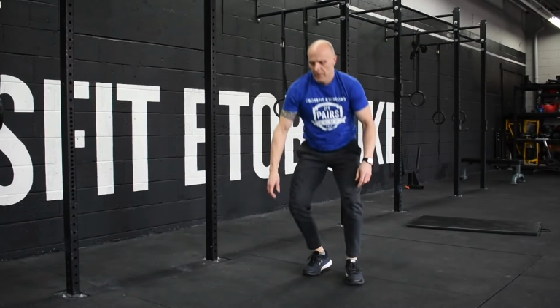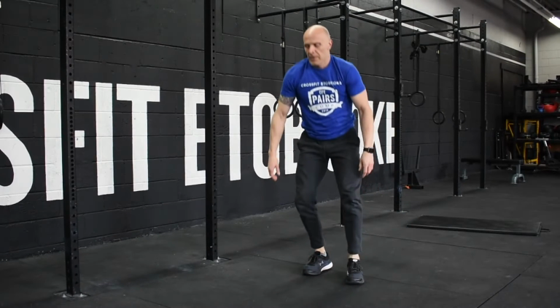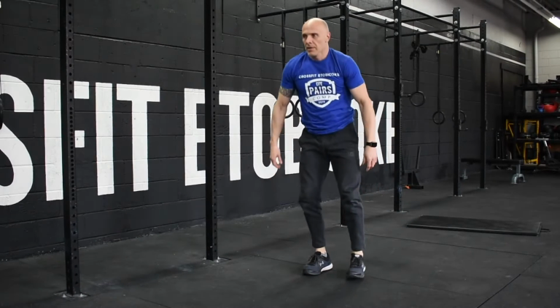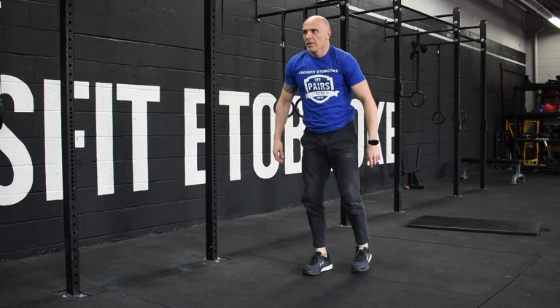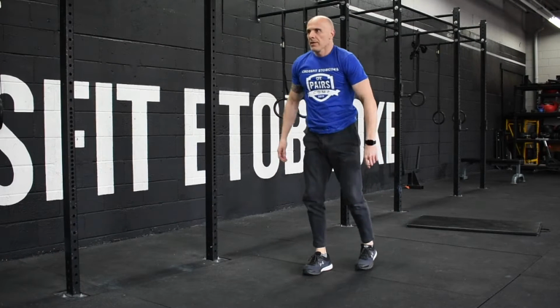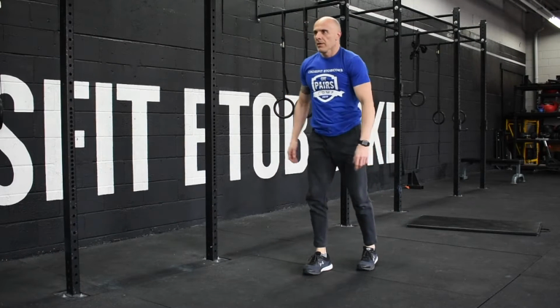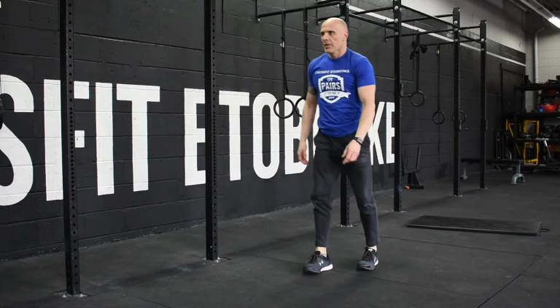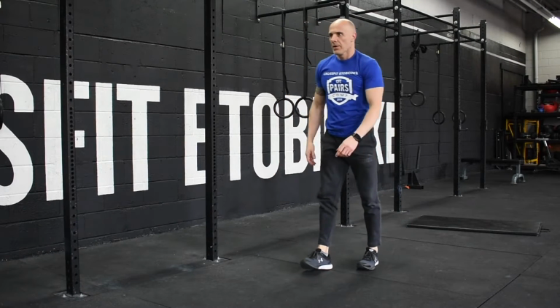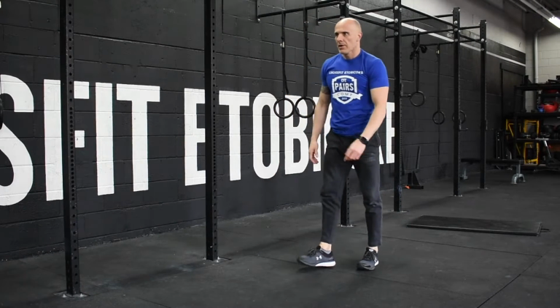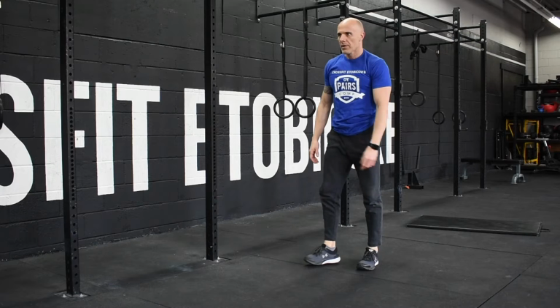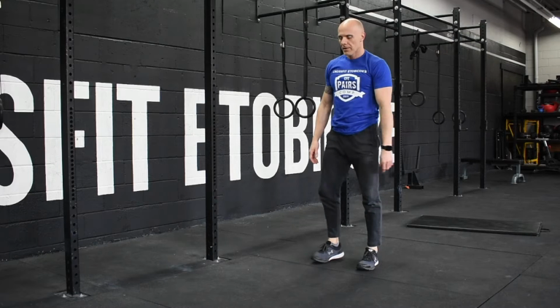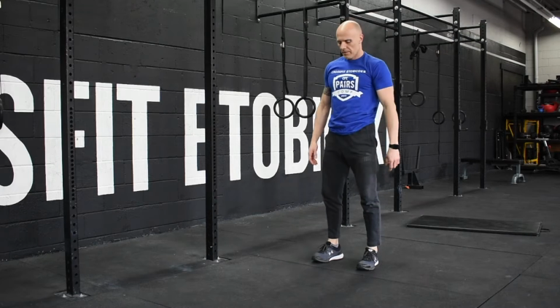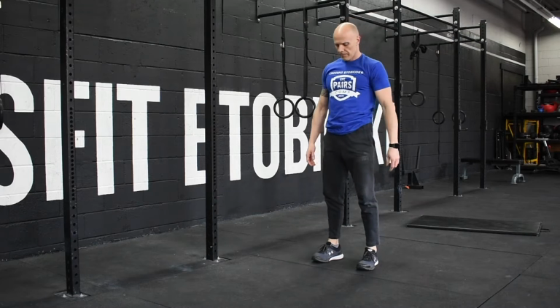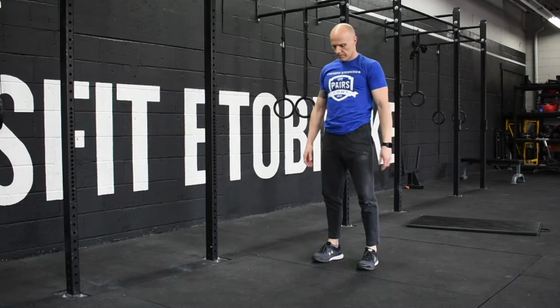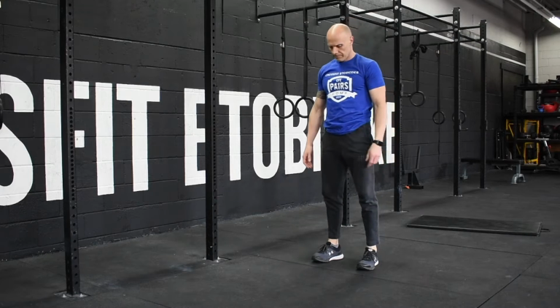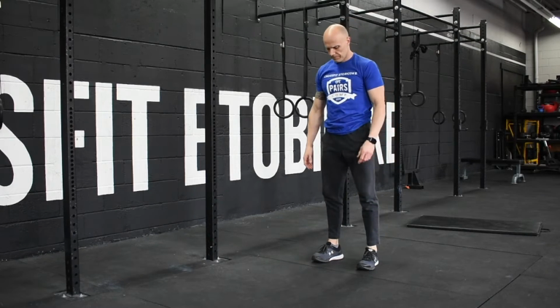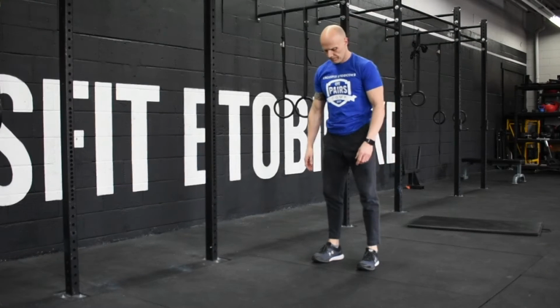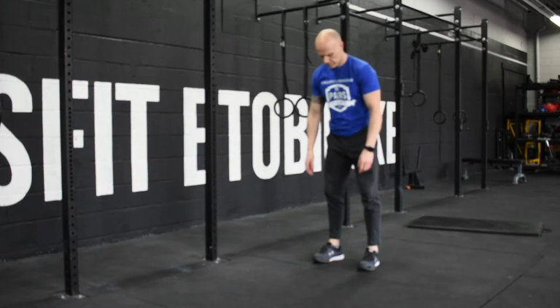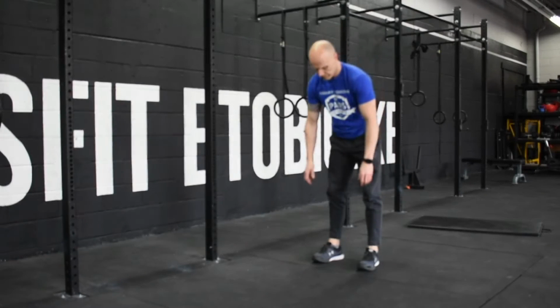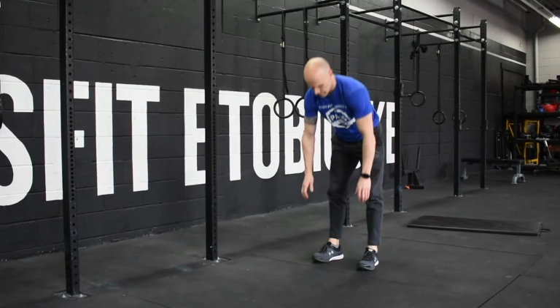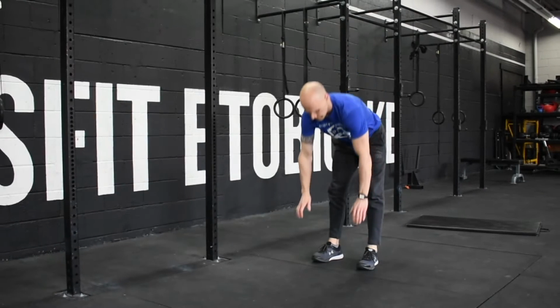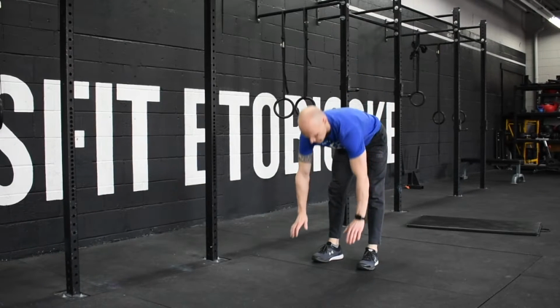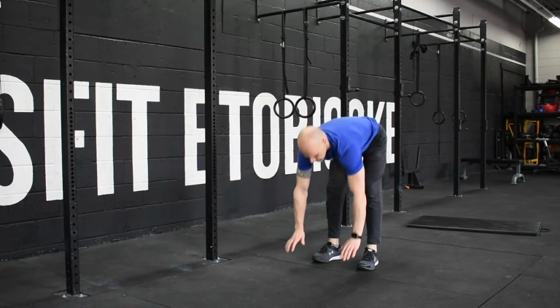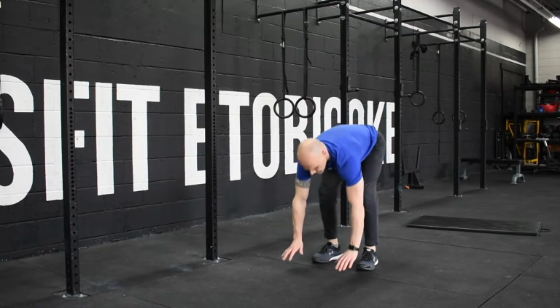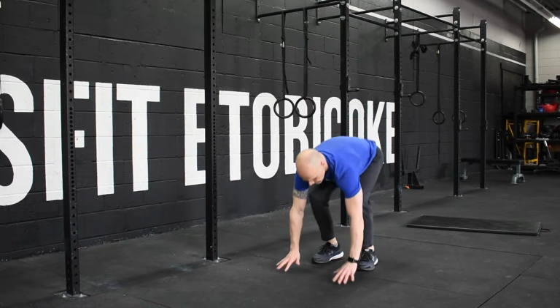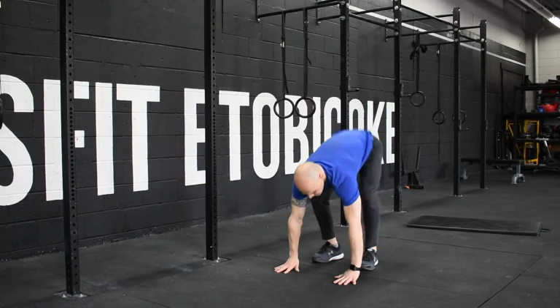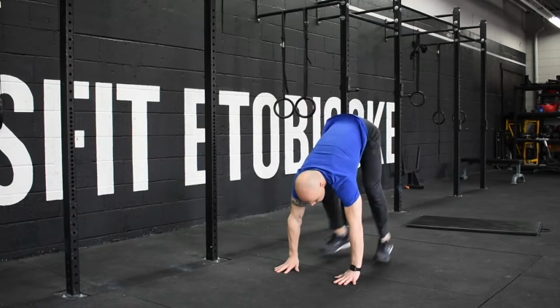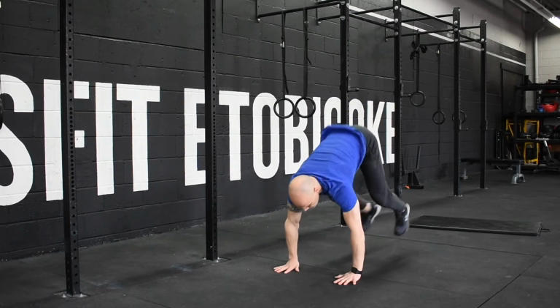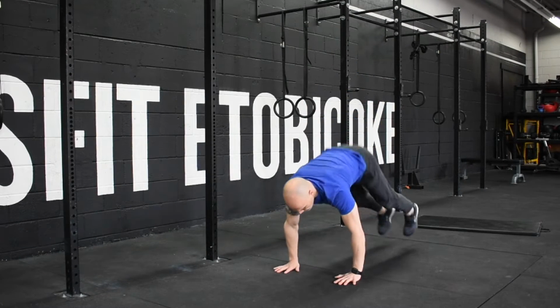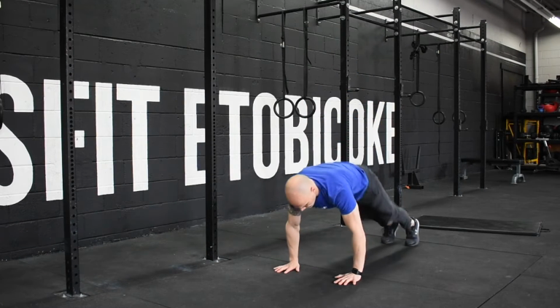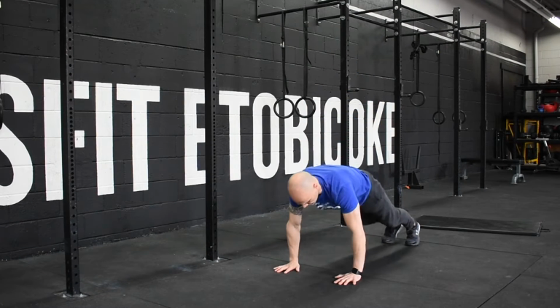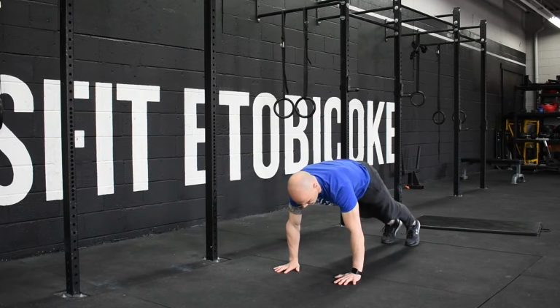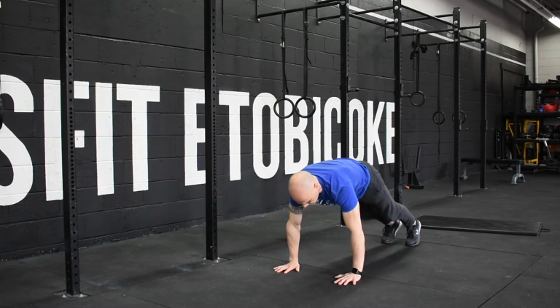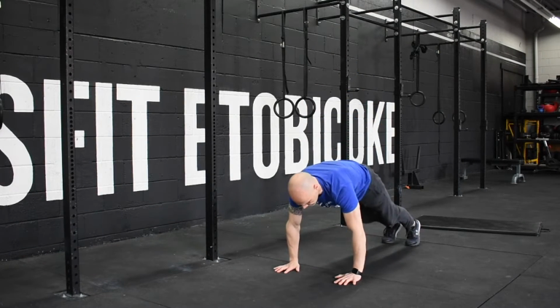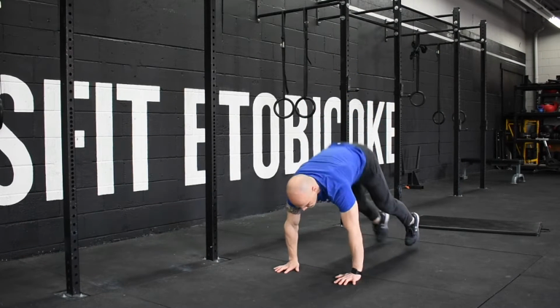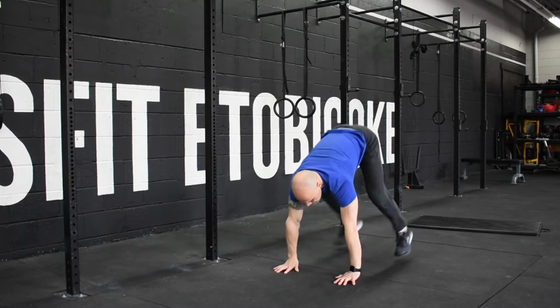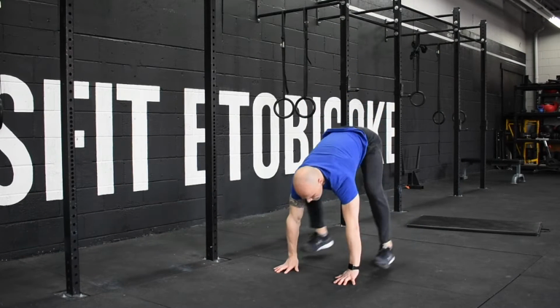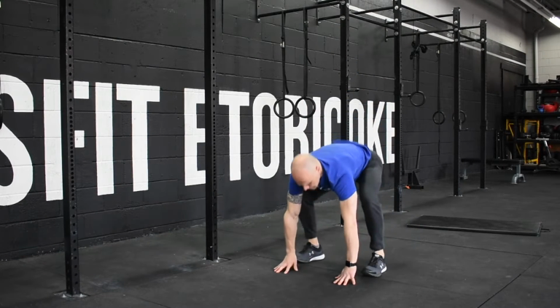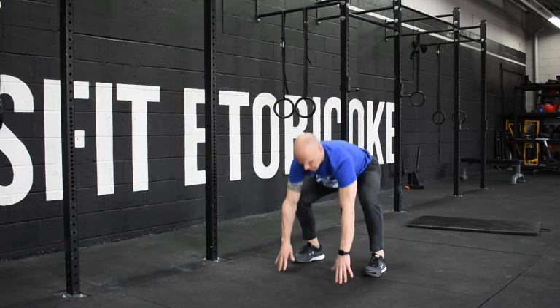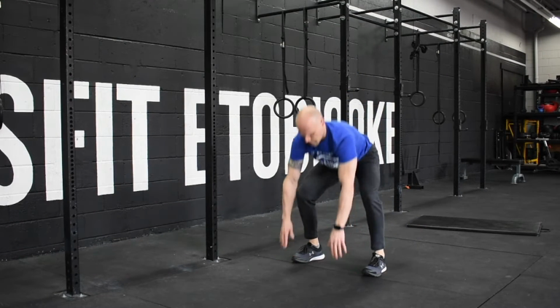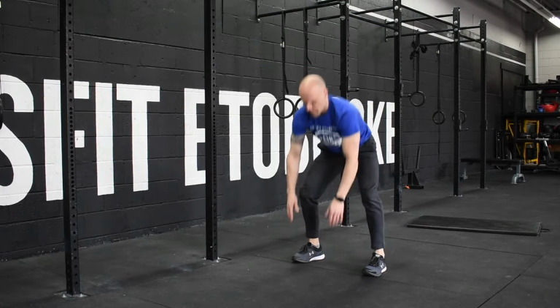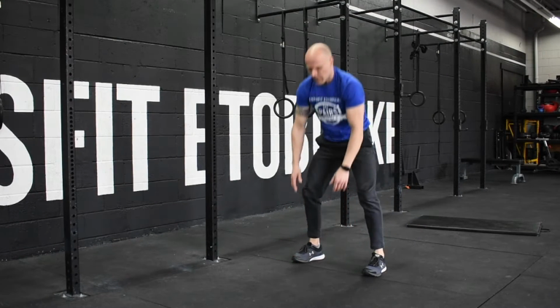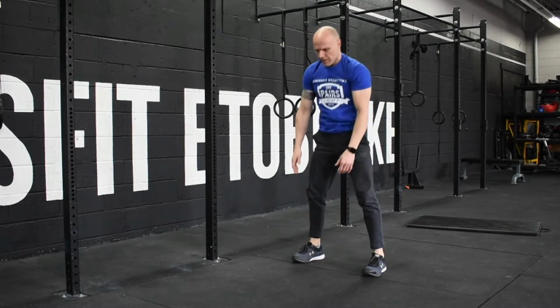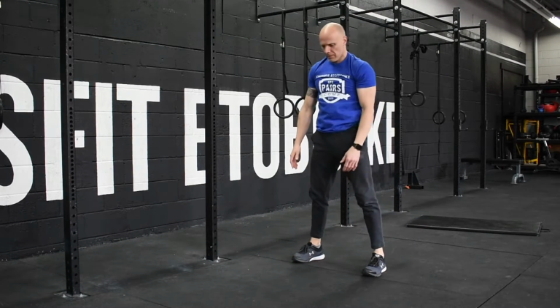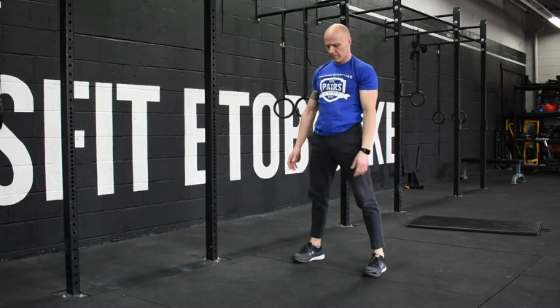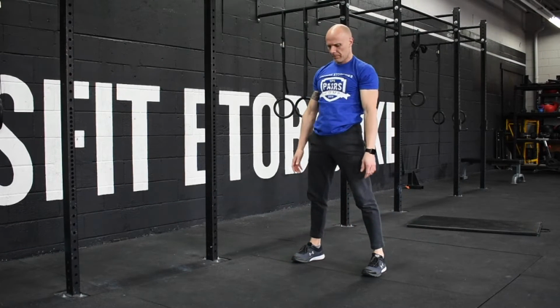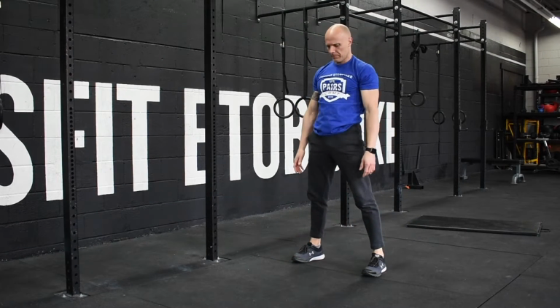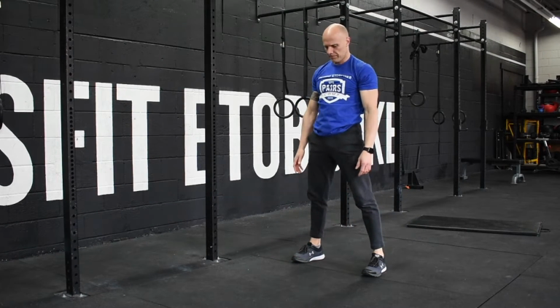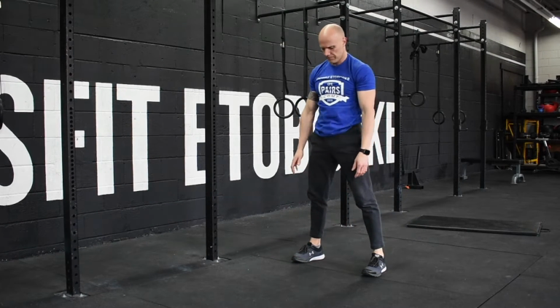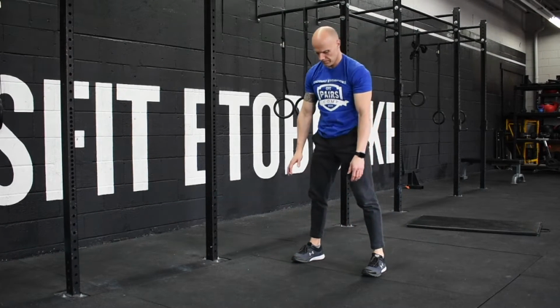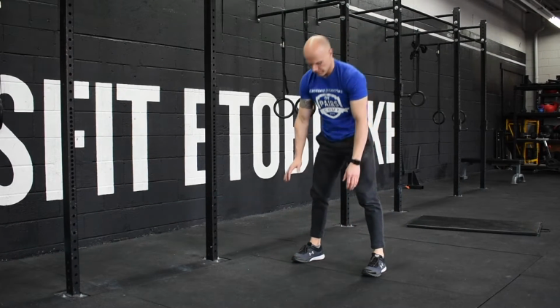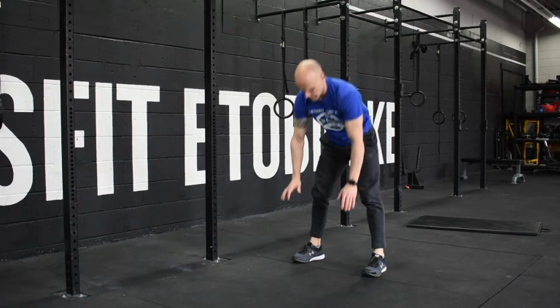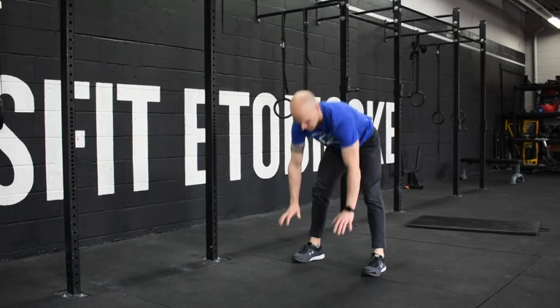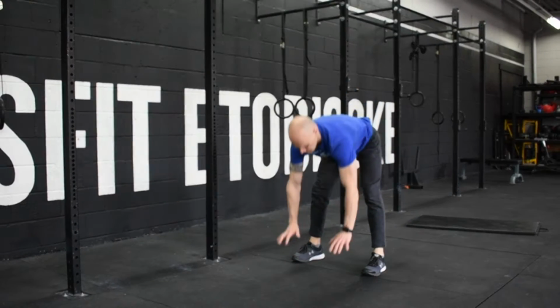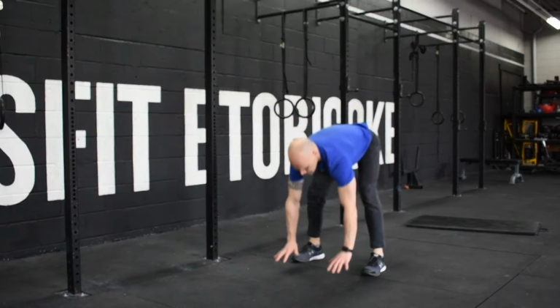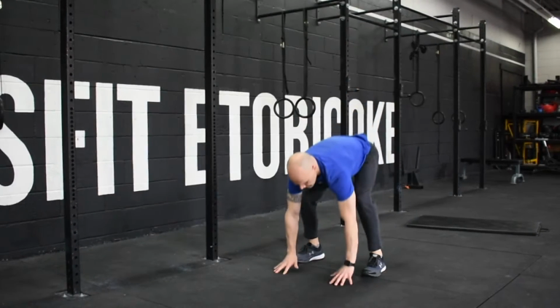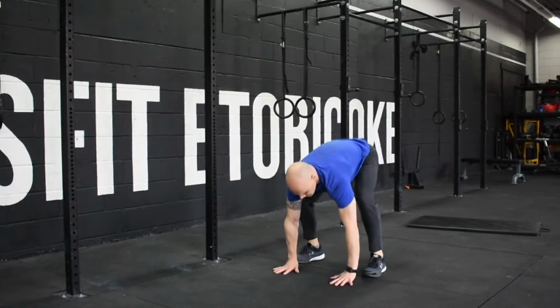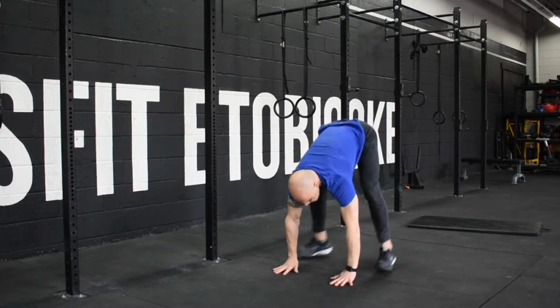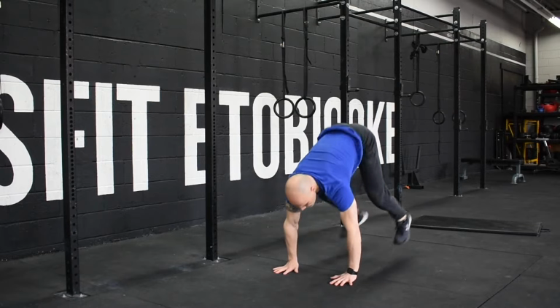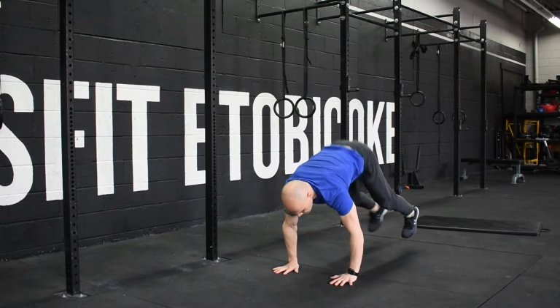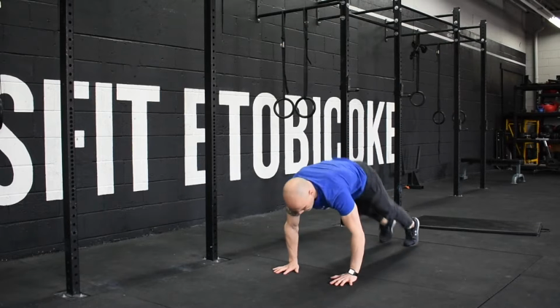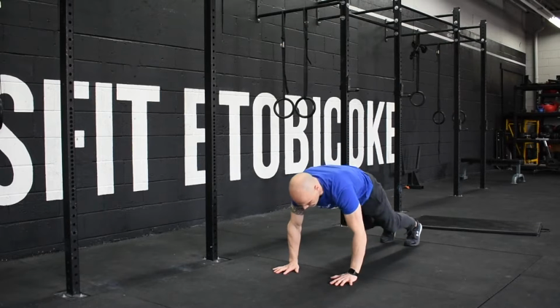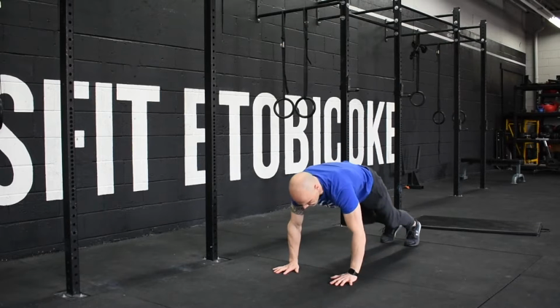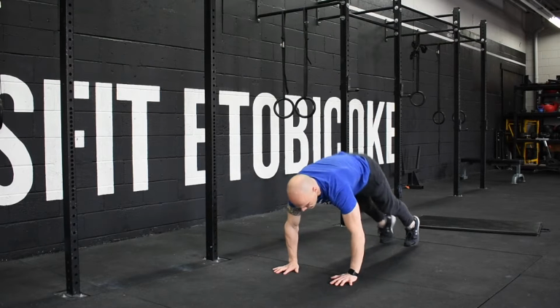Next we'll go into 25 up-downs. Again, to scale this you can step back and up.